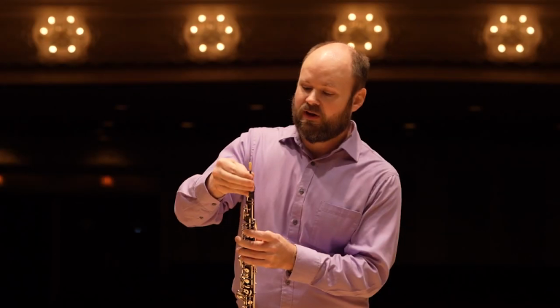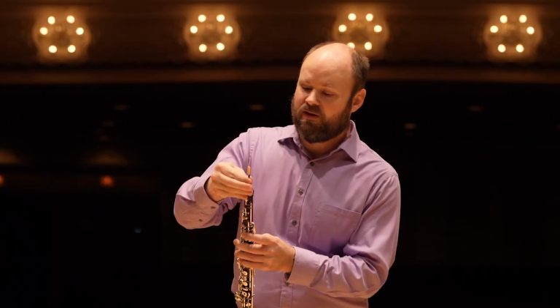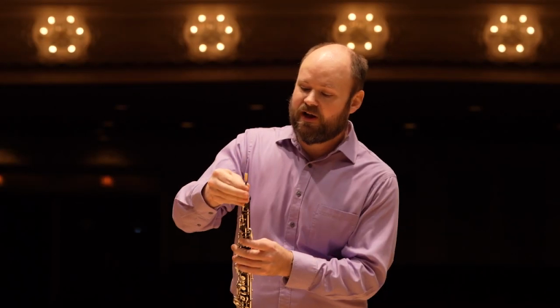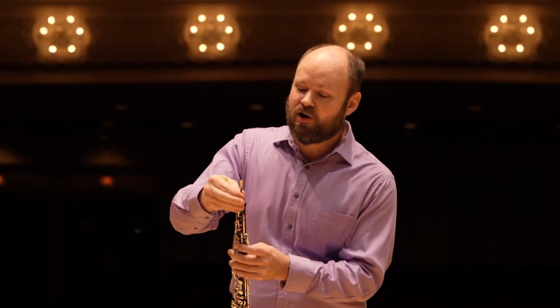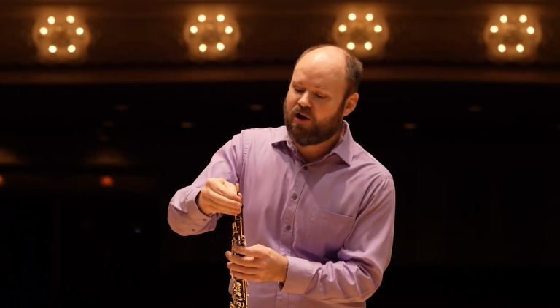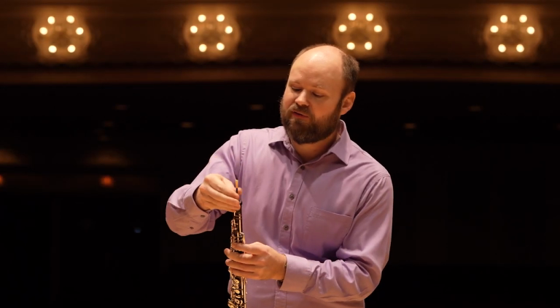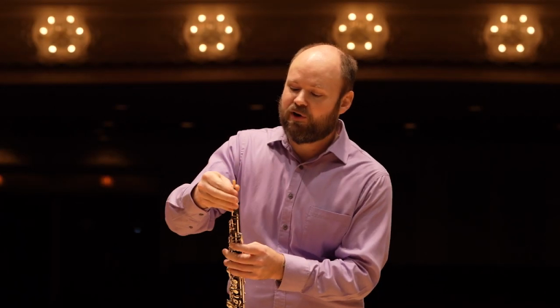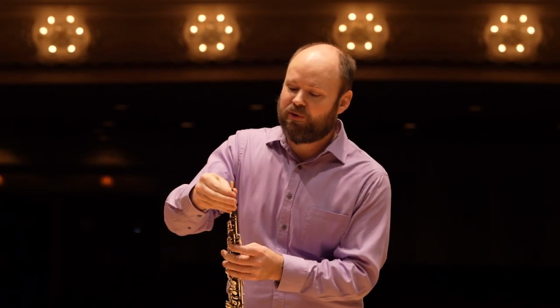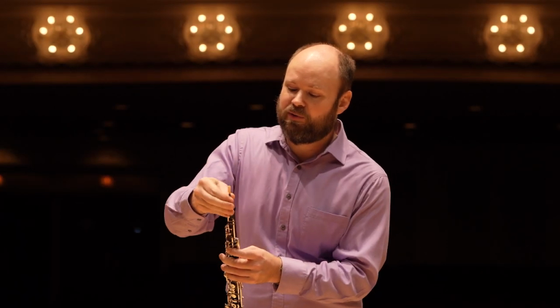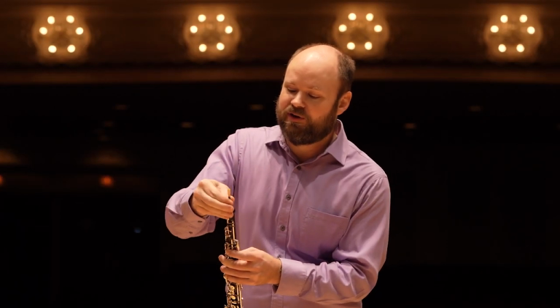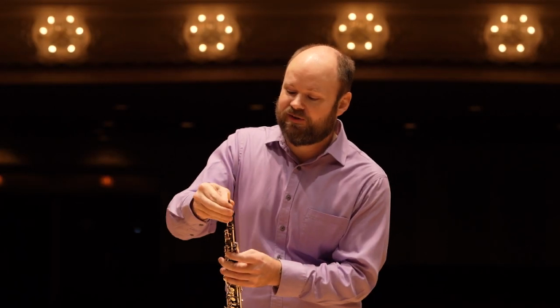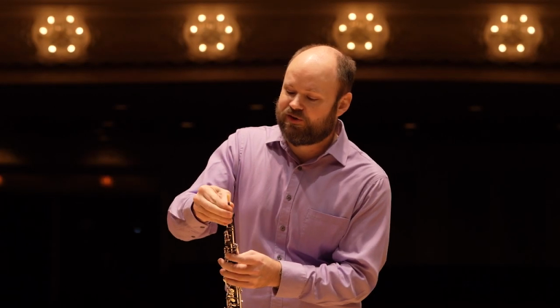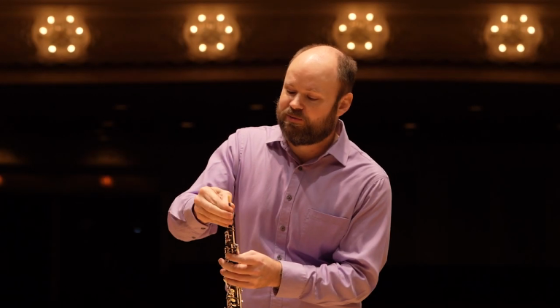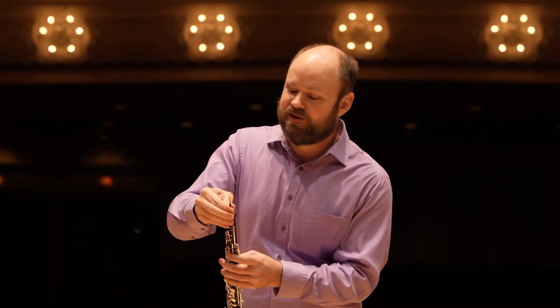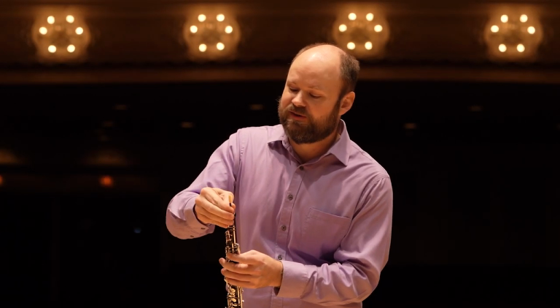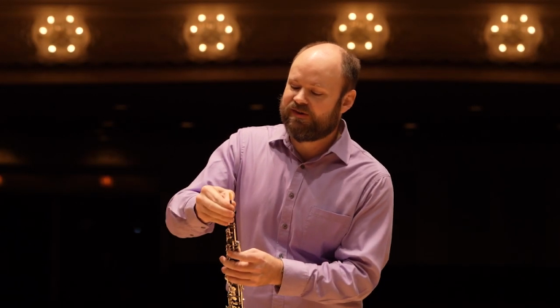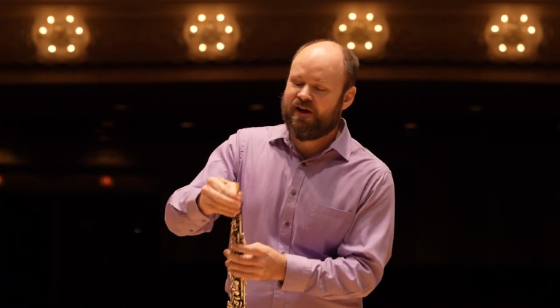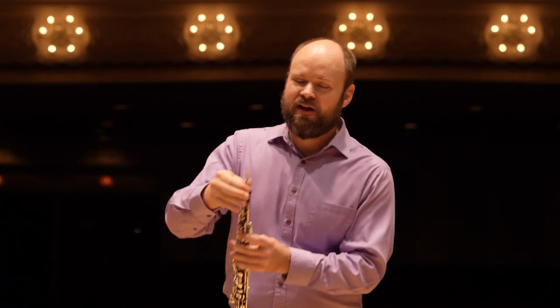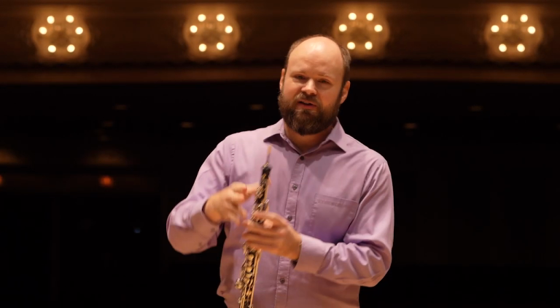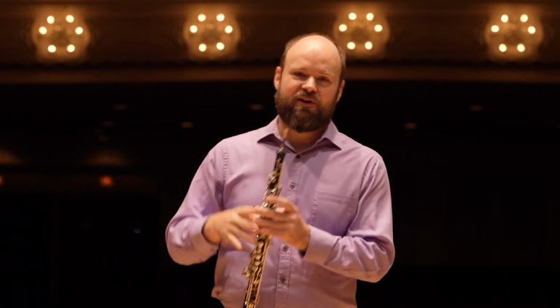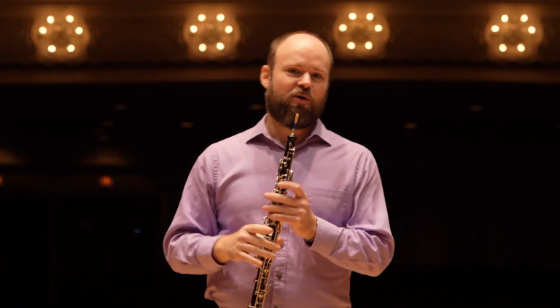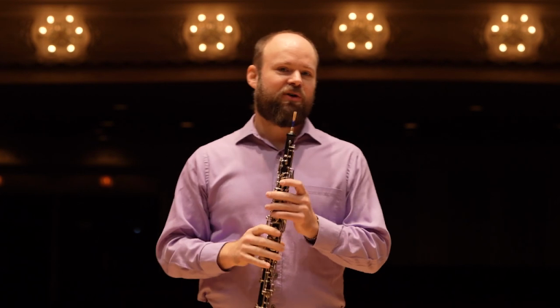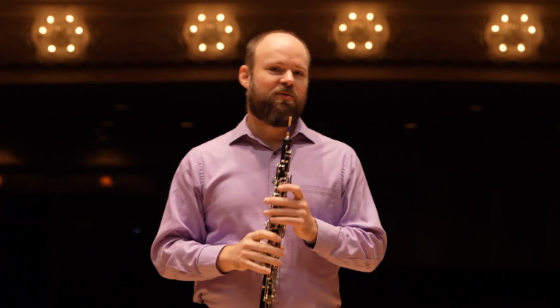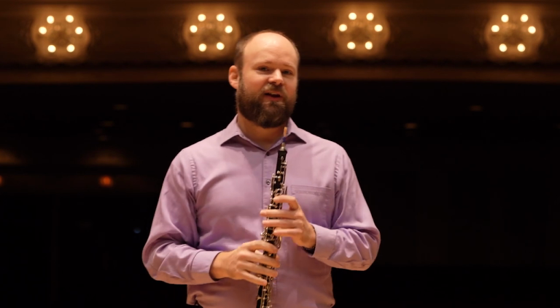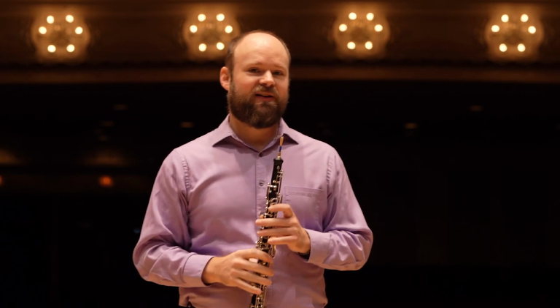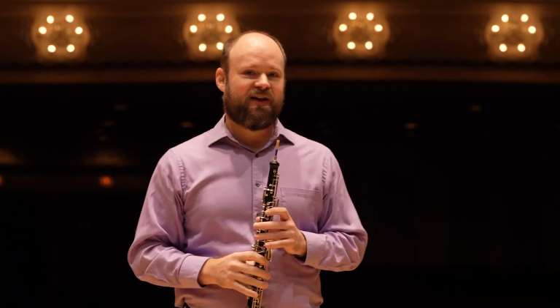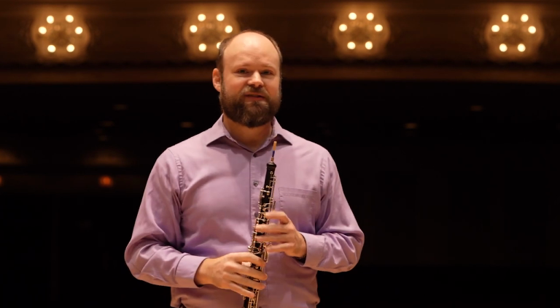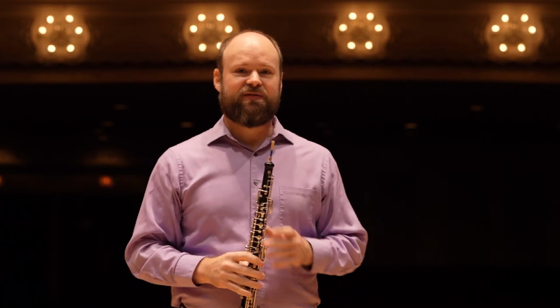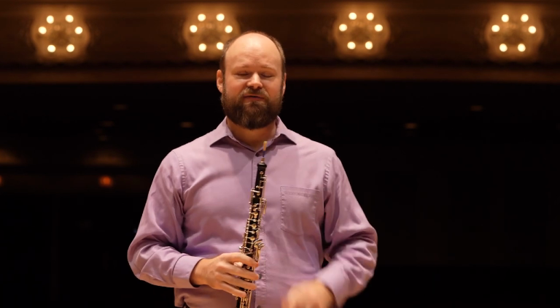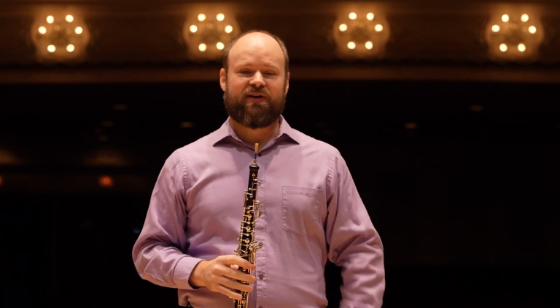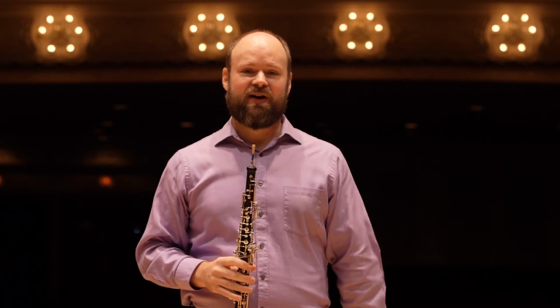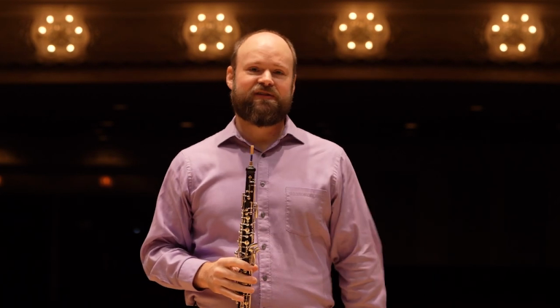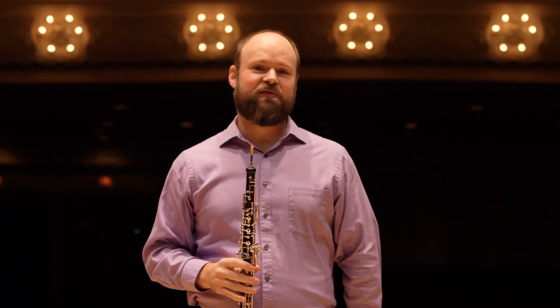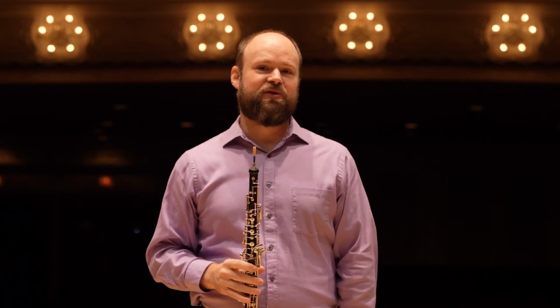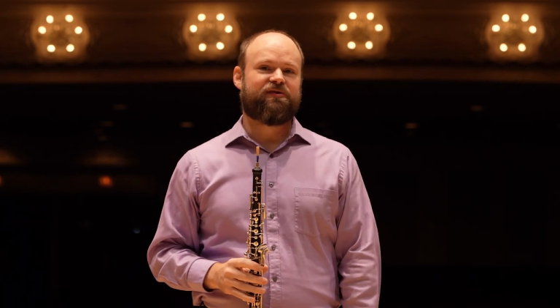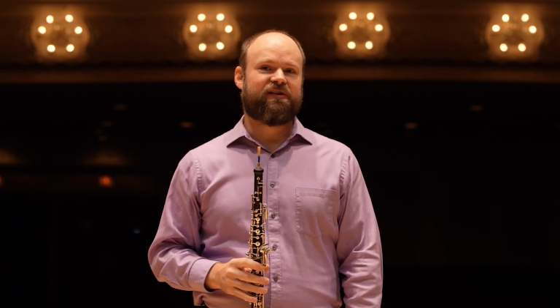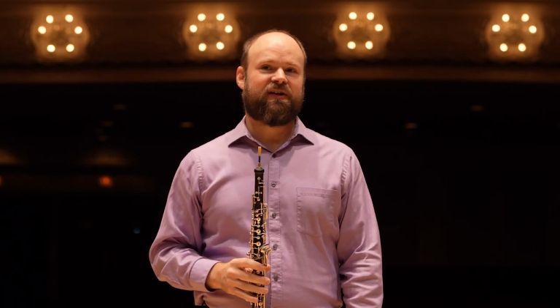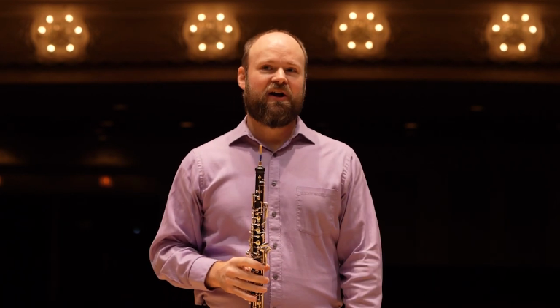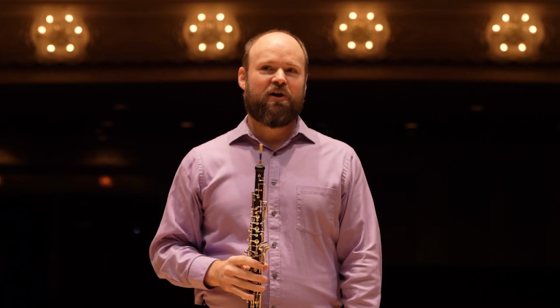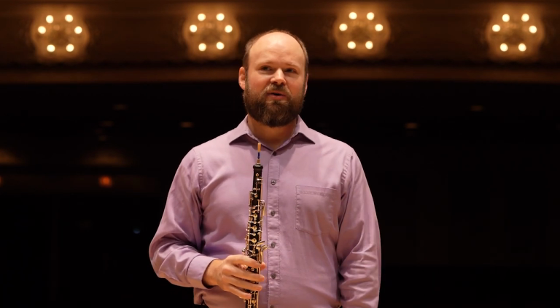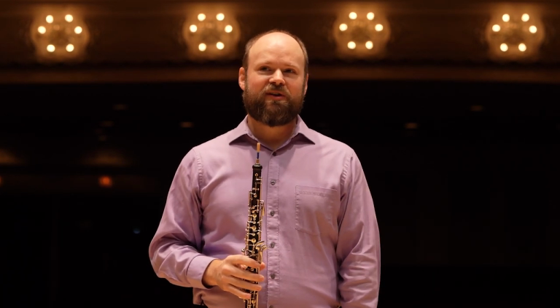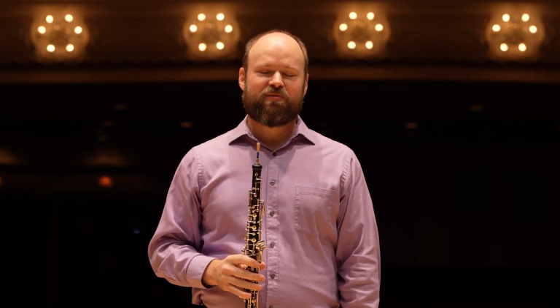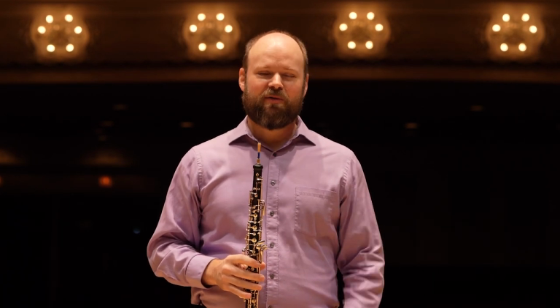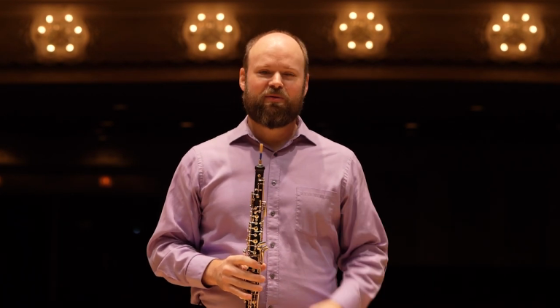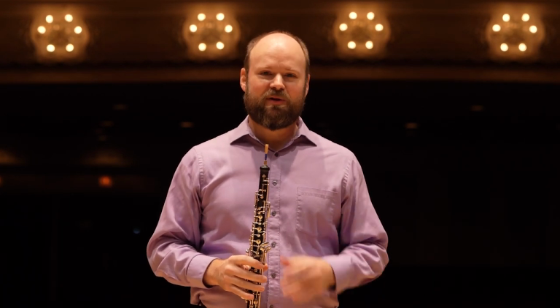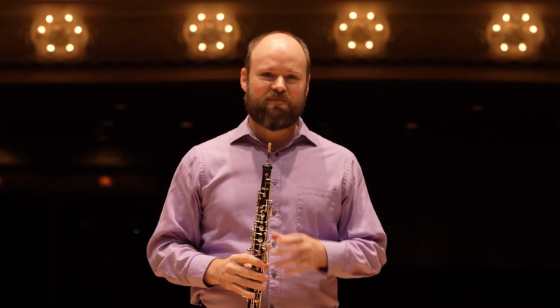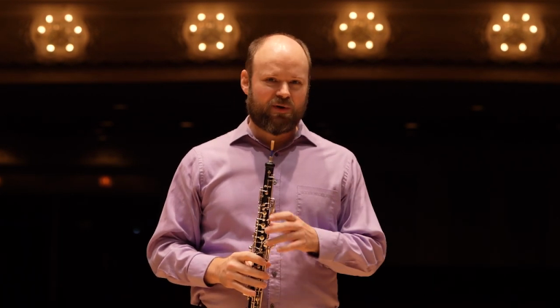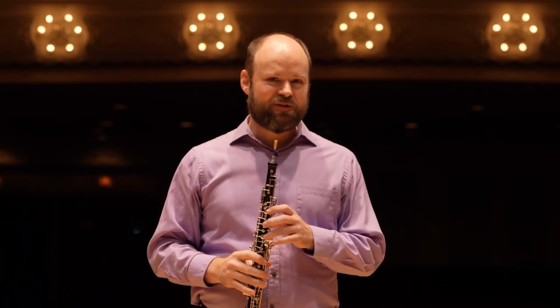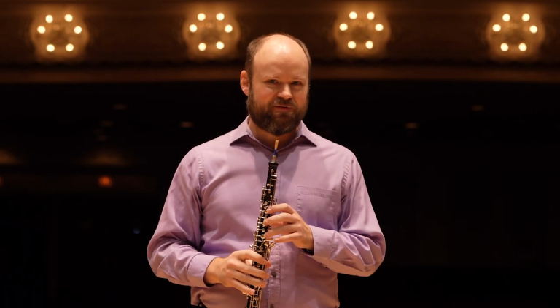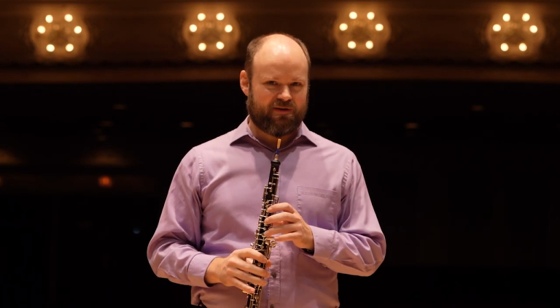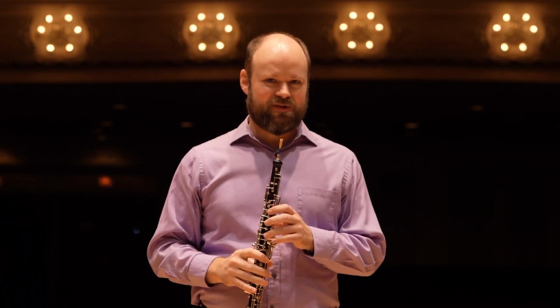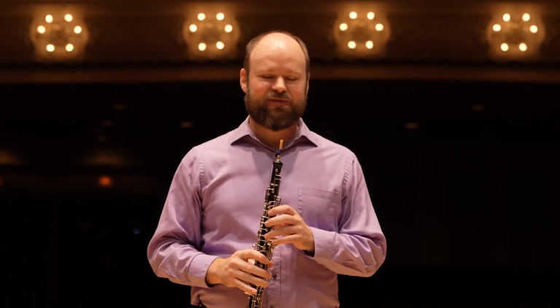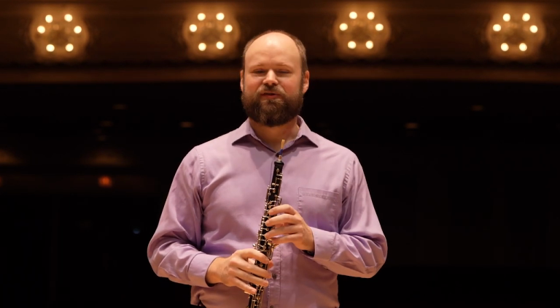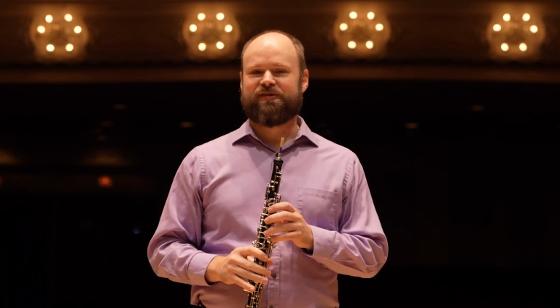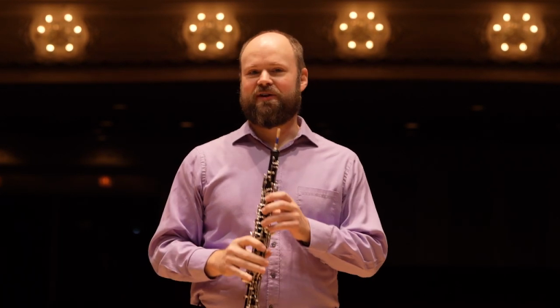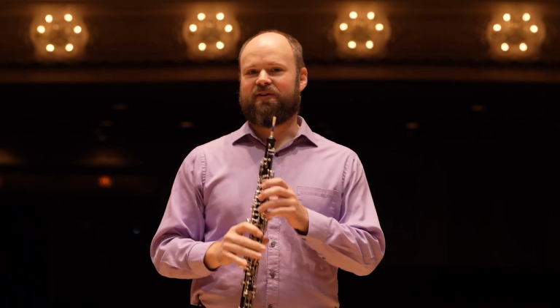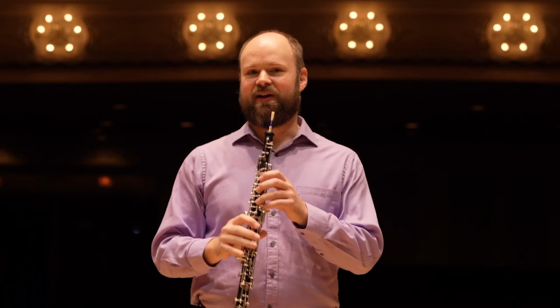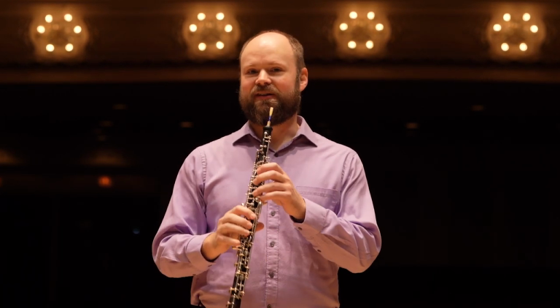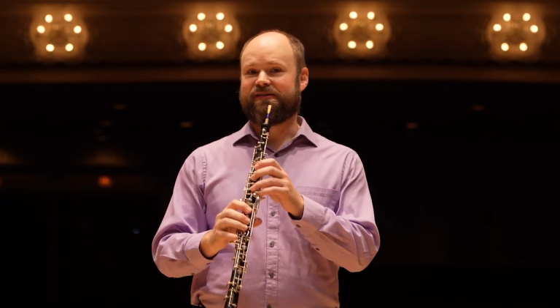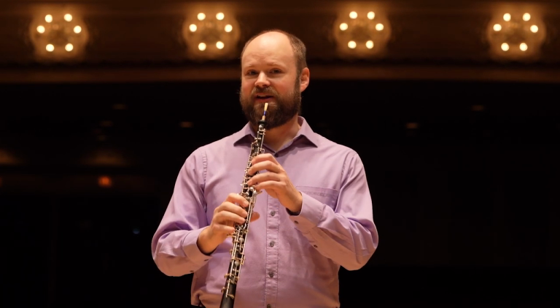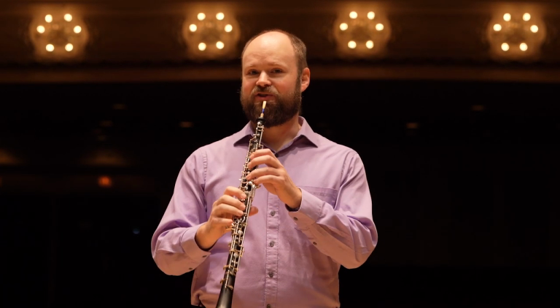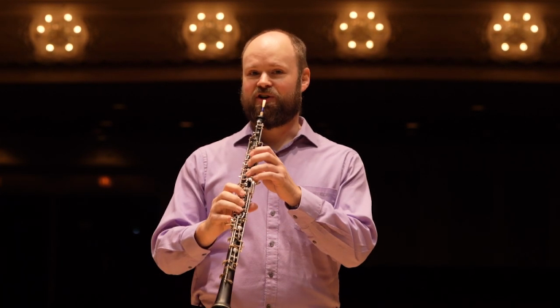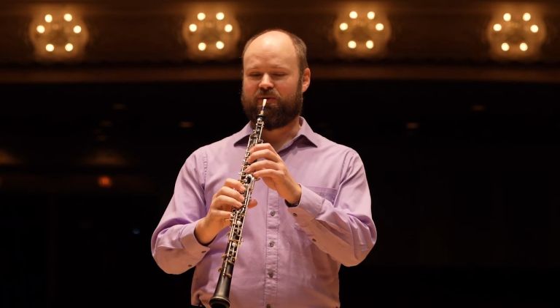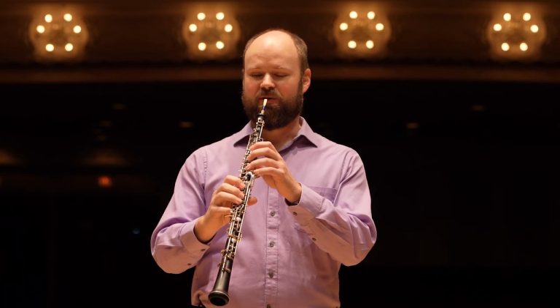Like all of our woodwind instruments, the oboe can play lots of different kinds of music, but it's probably most famous for sounding like a snake charmer.